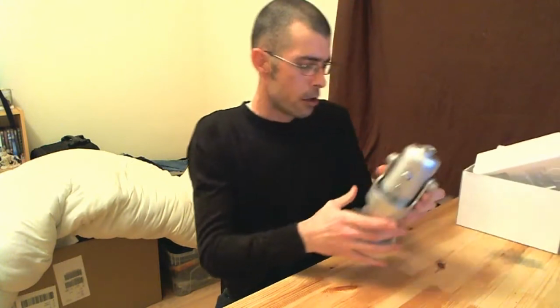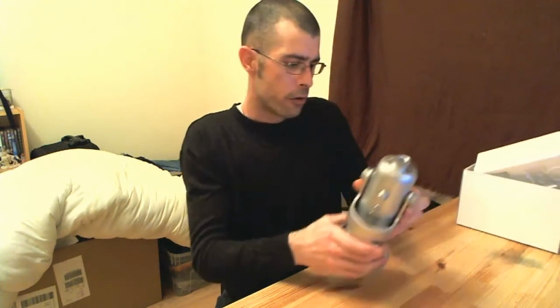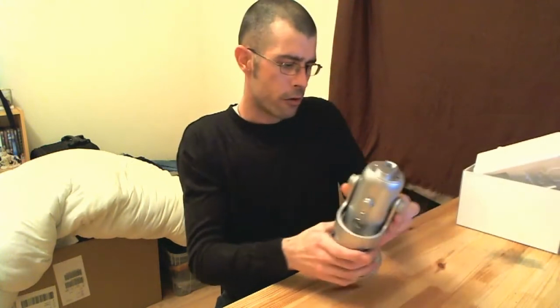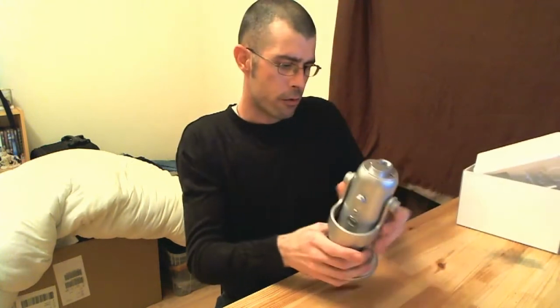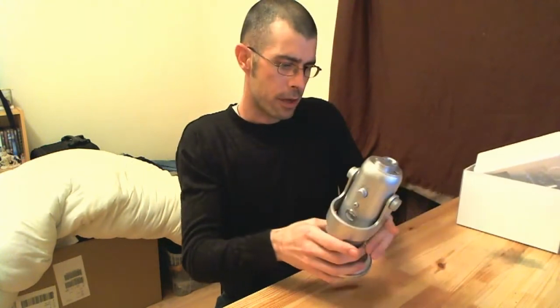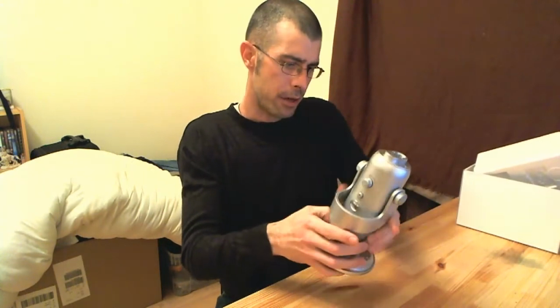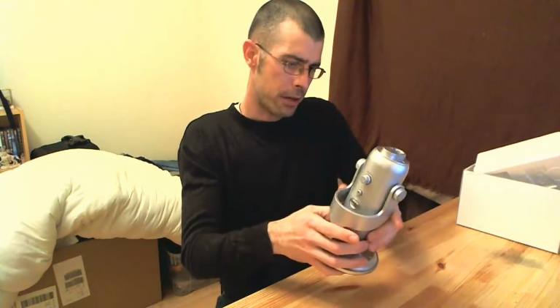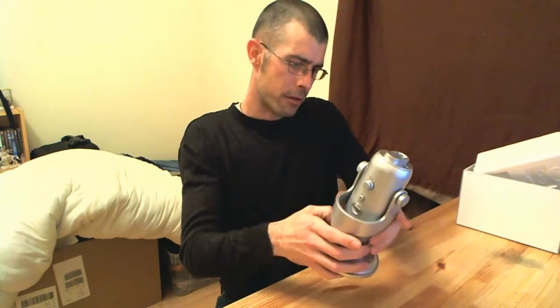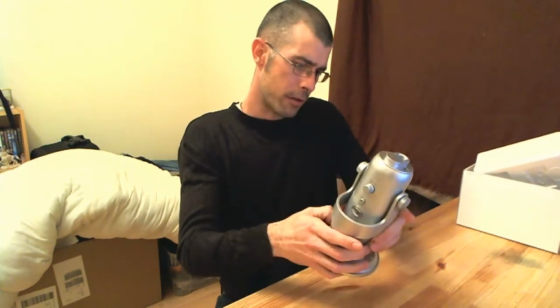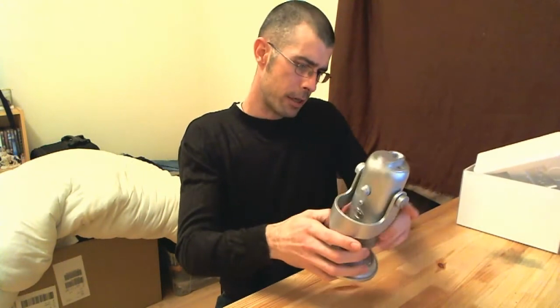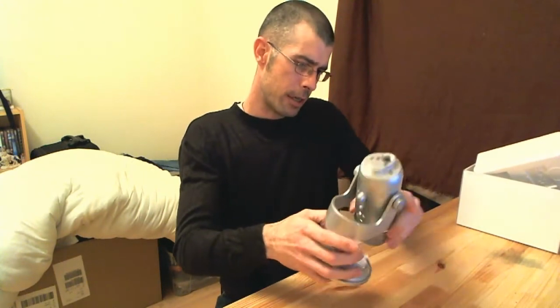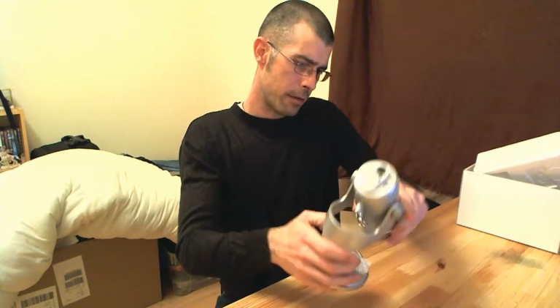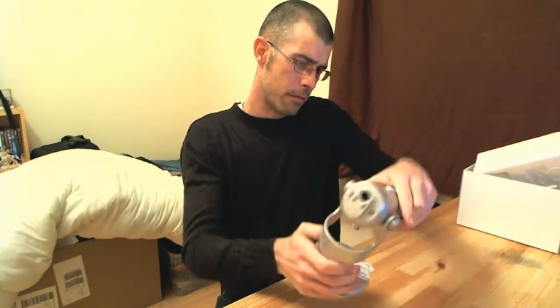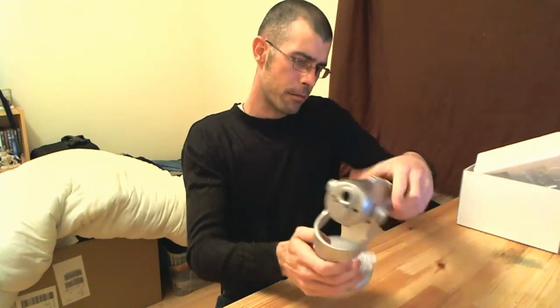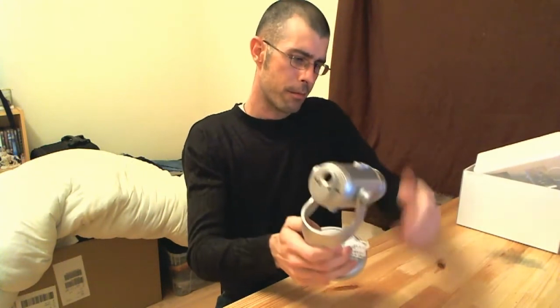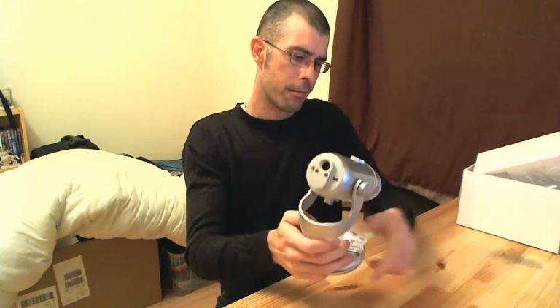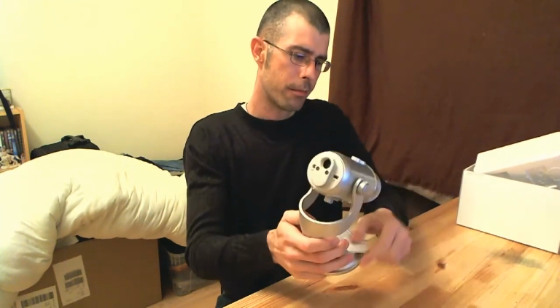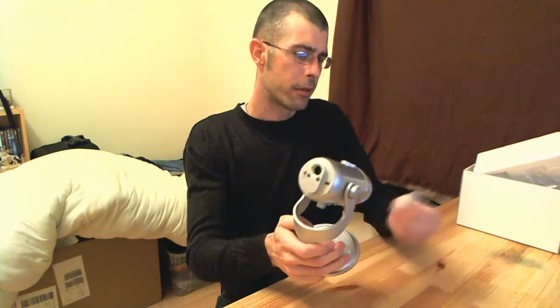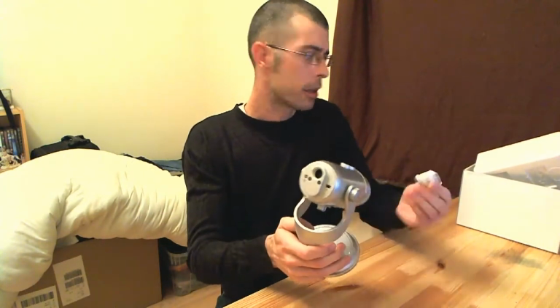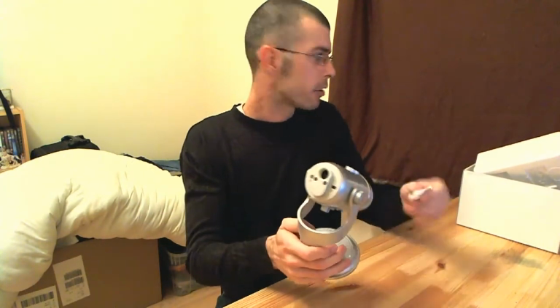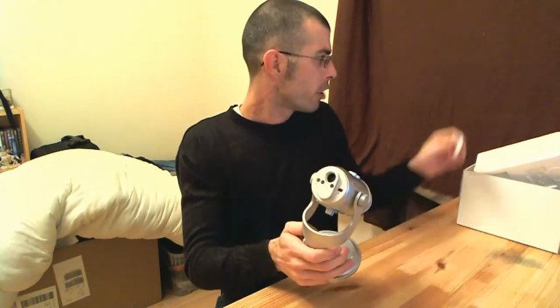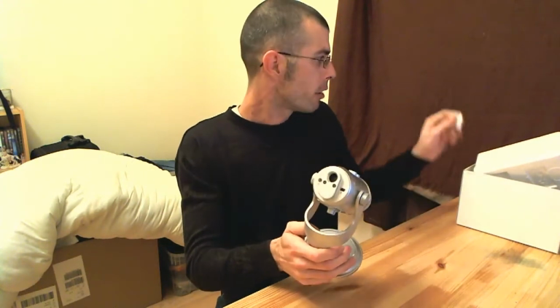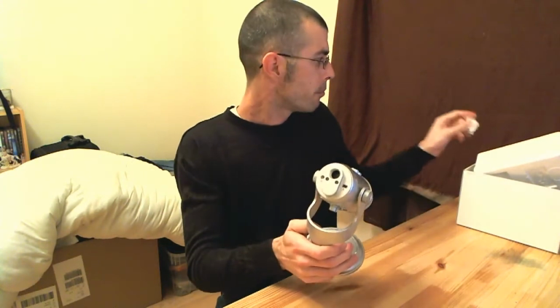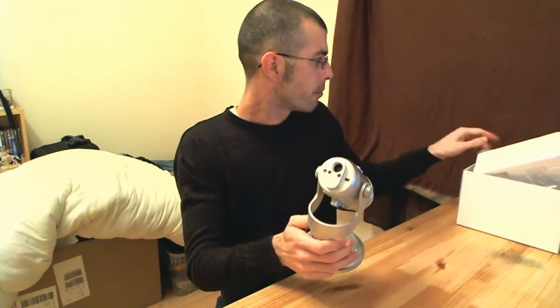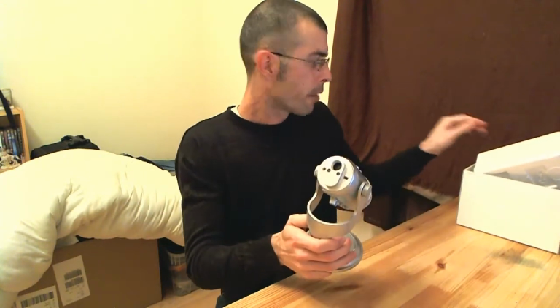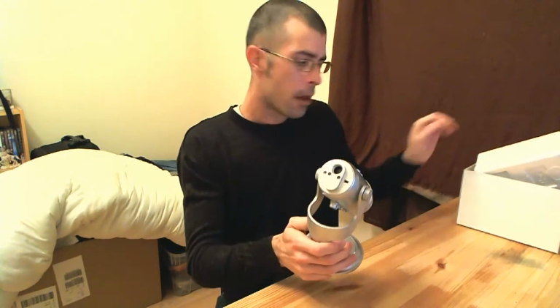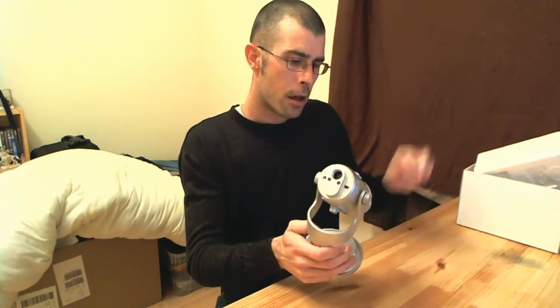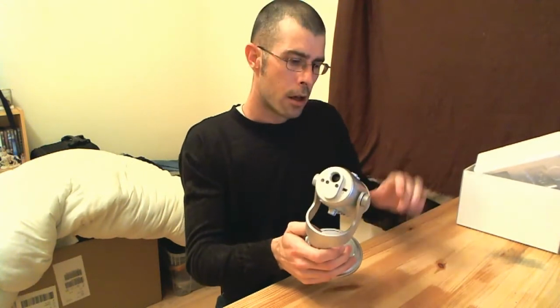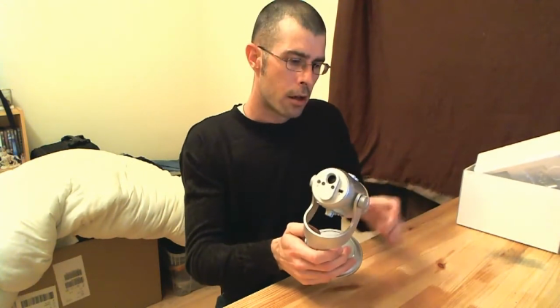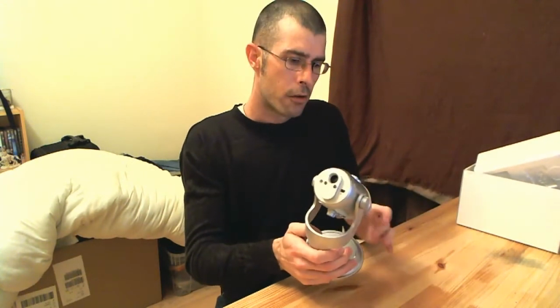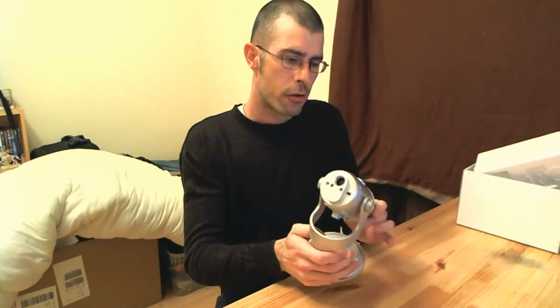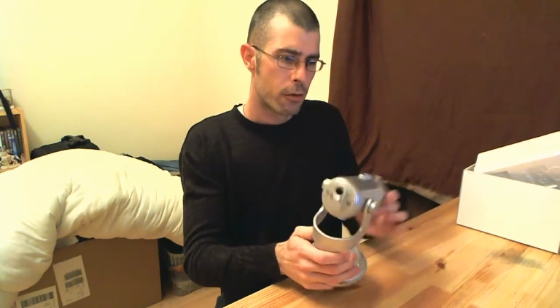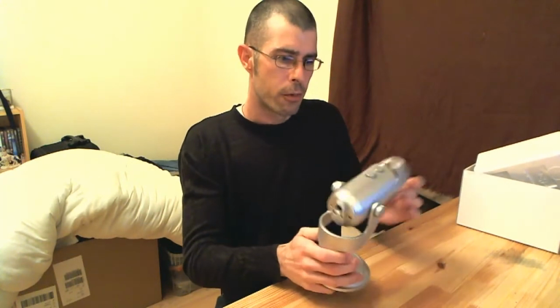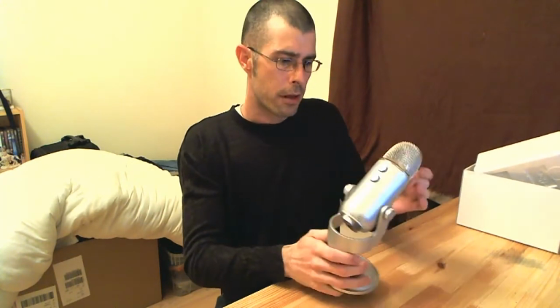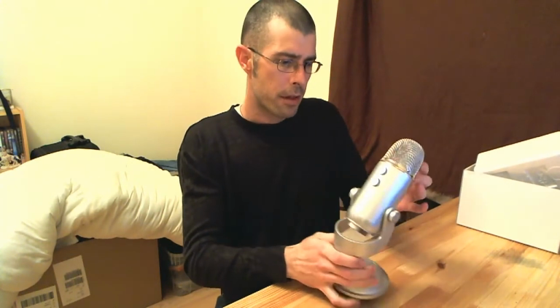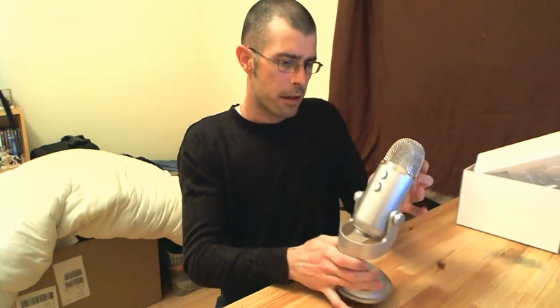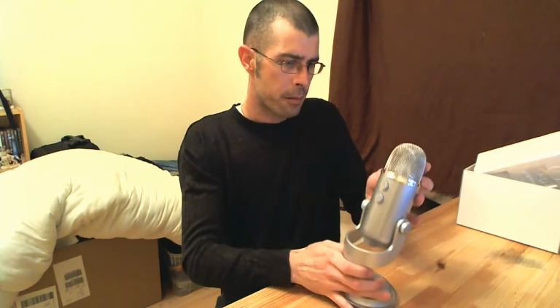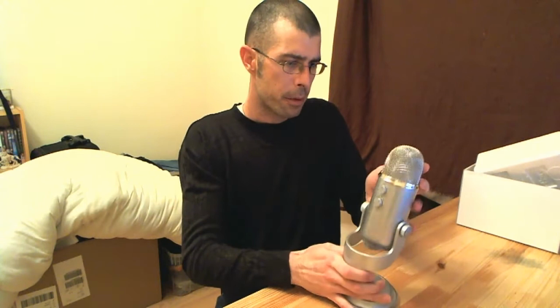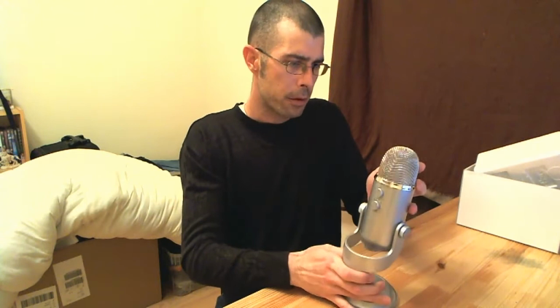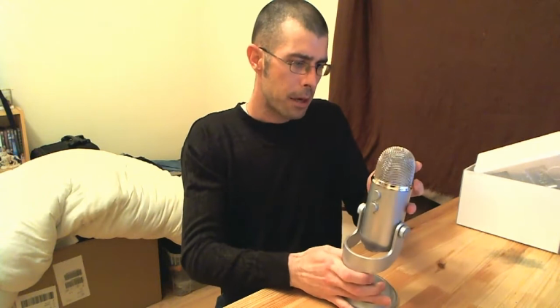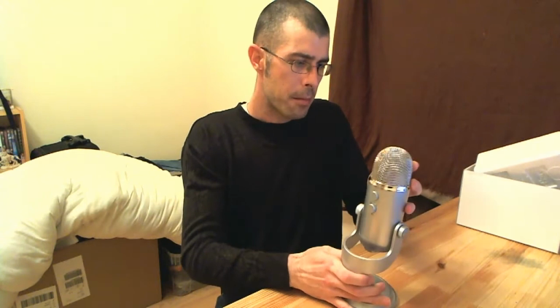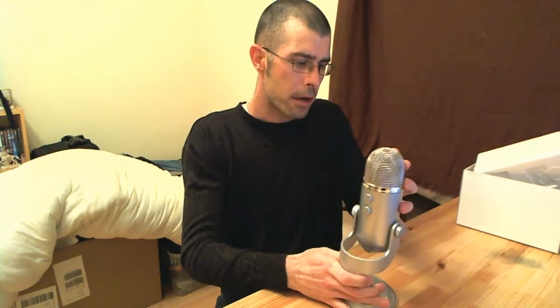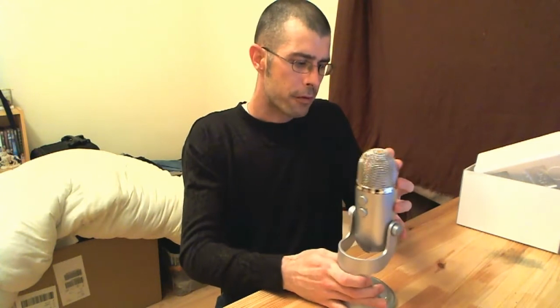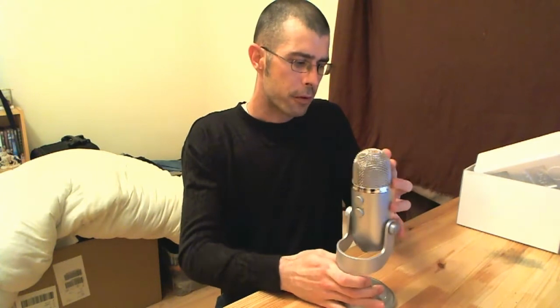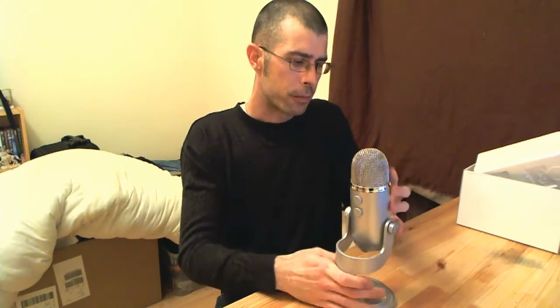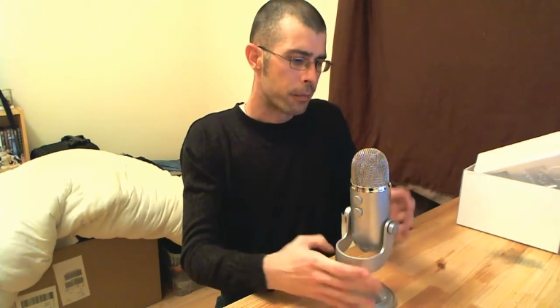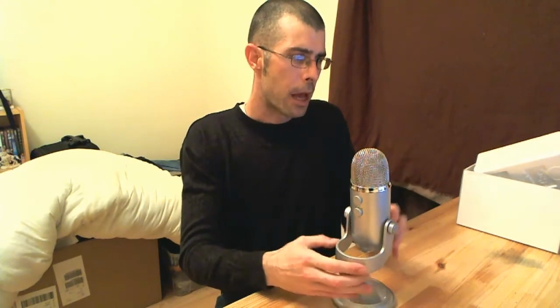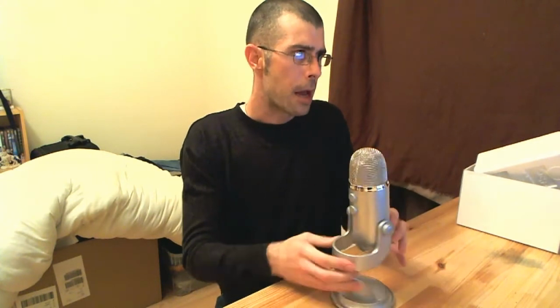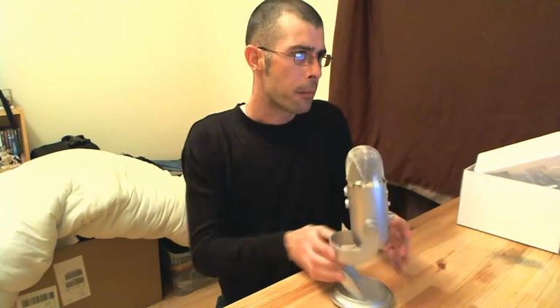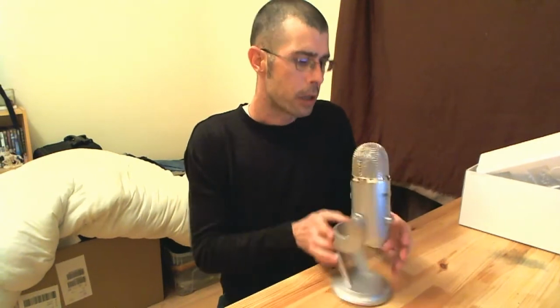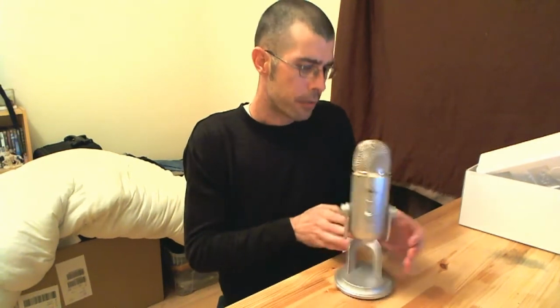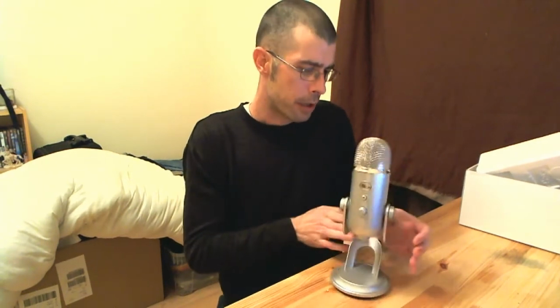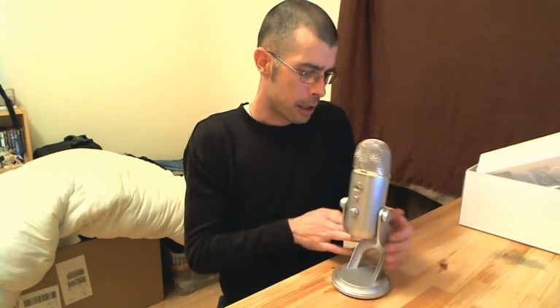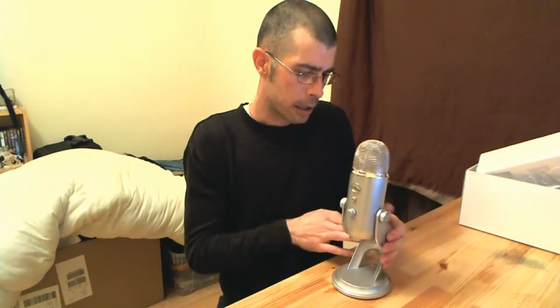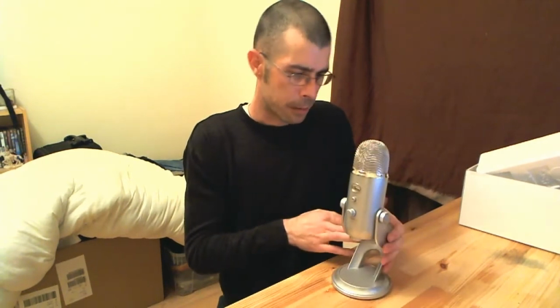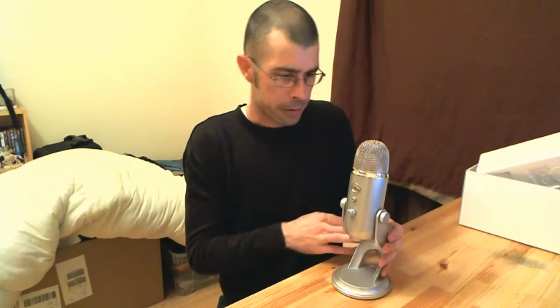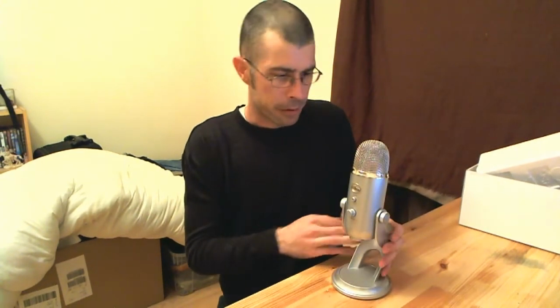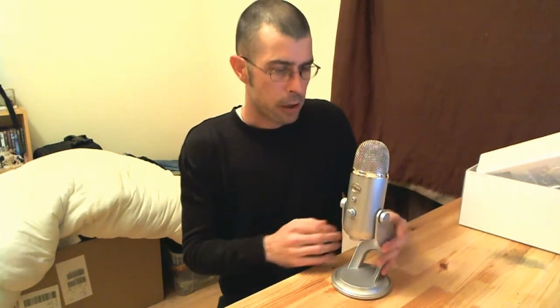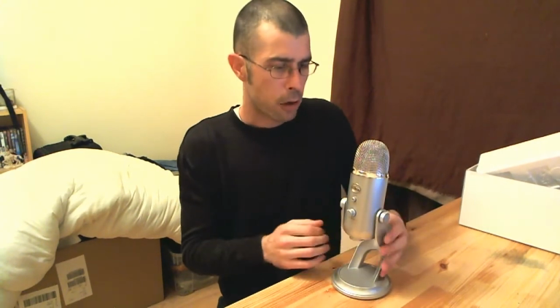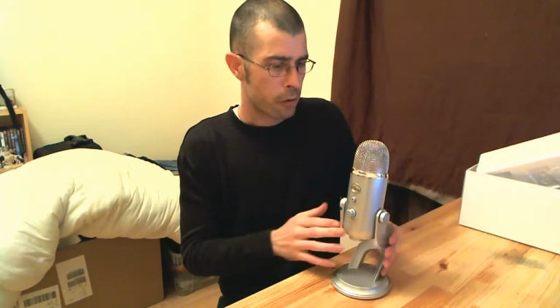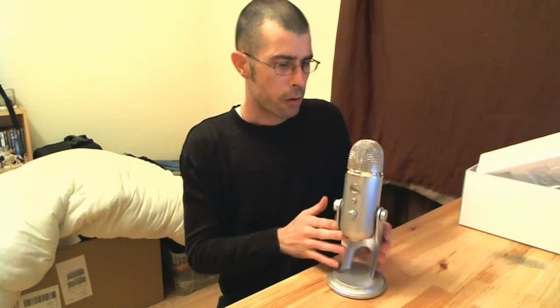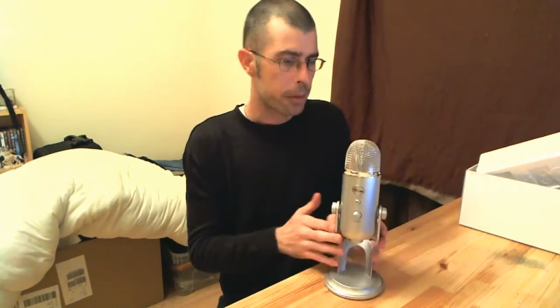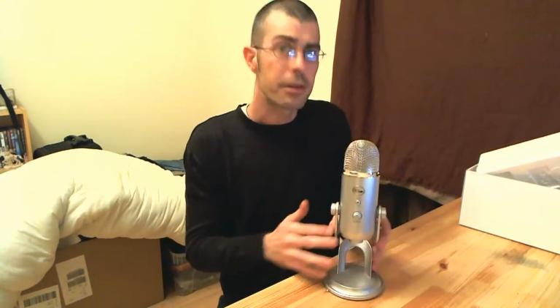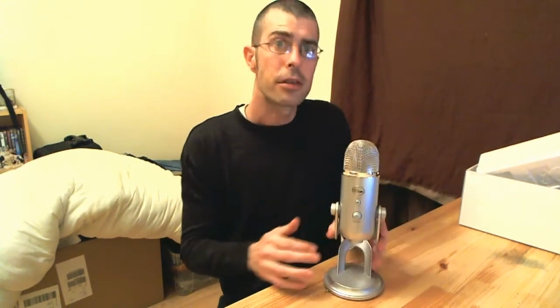So there it is — Silica Gel. There's the Blue Yeti microphone. We'll give you a little bit of a close-up of it and bring it over to the camera.